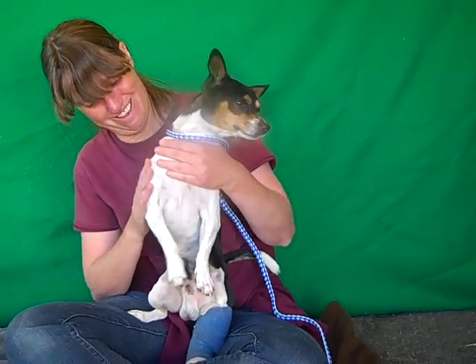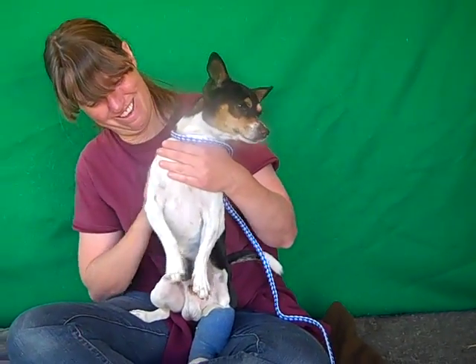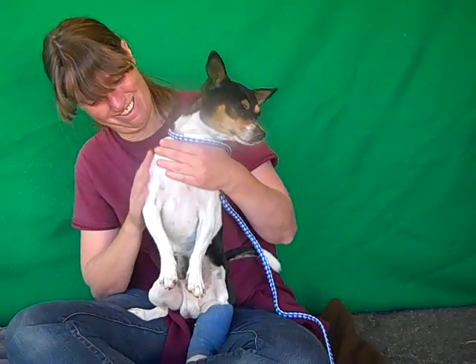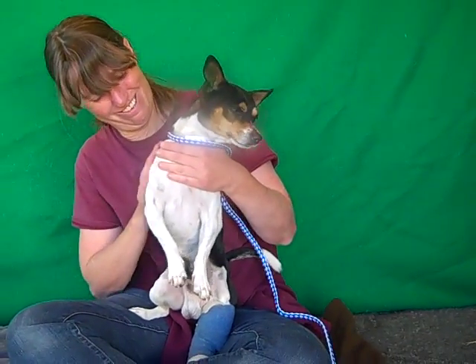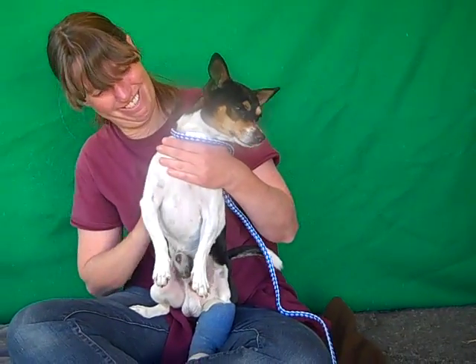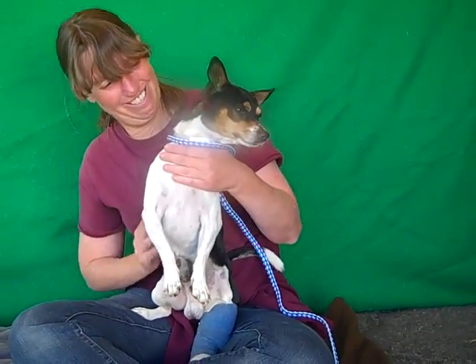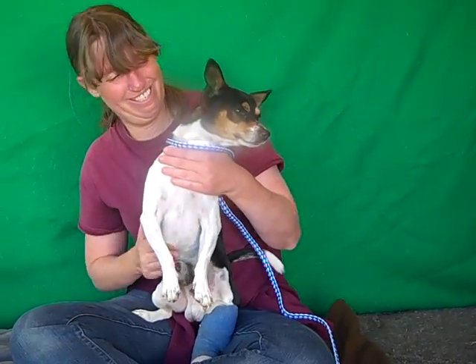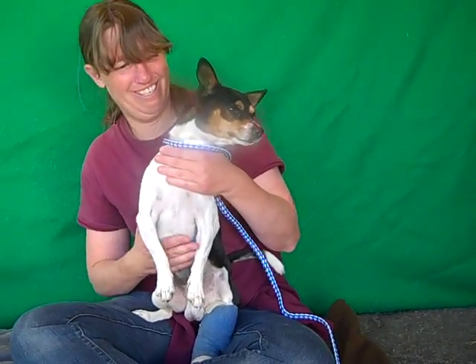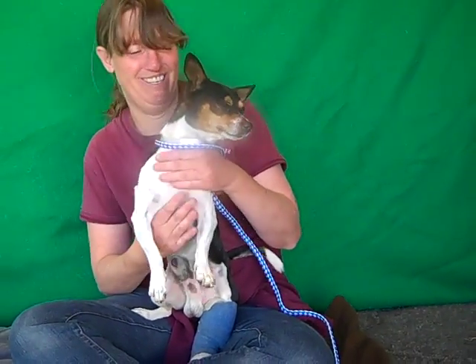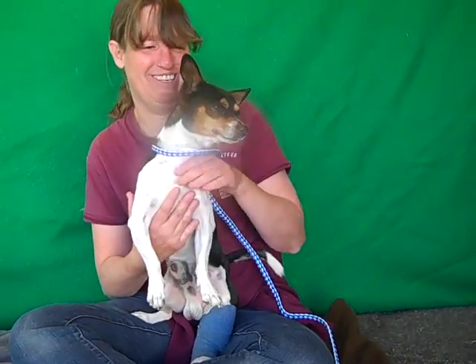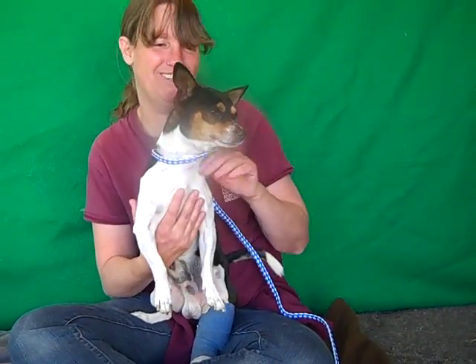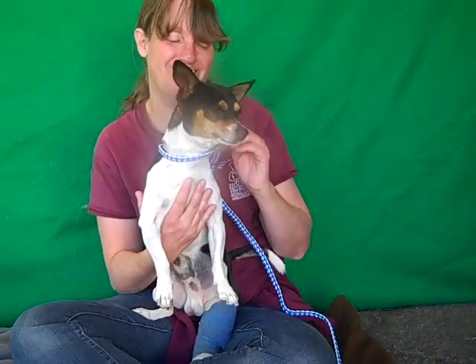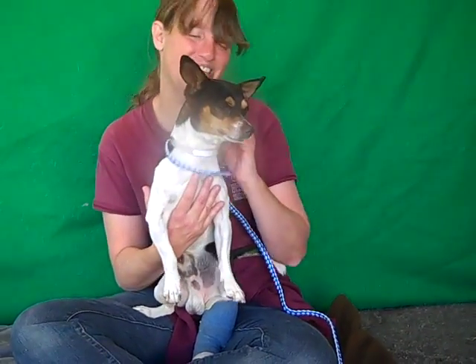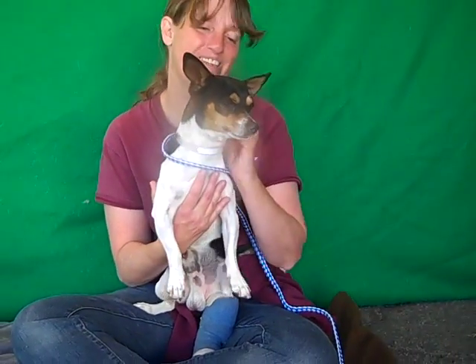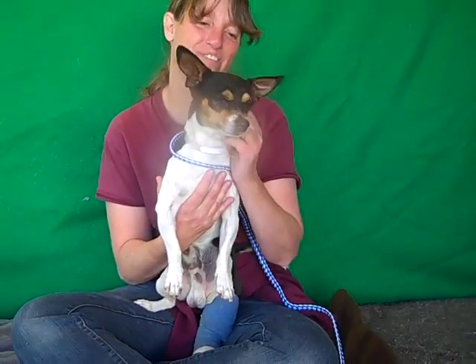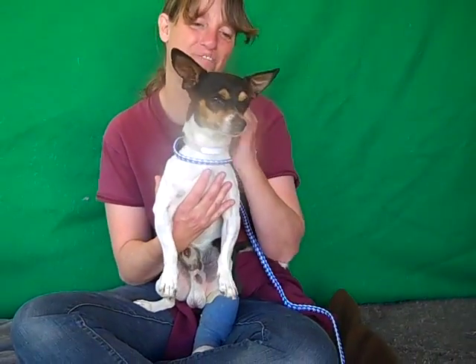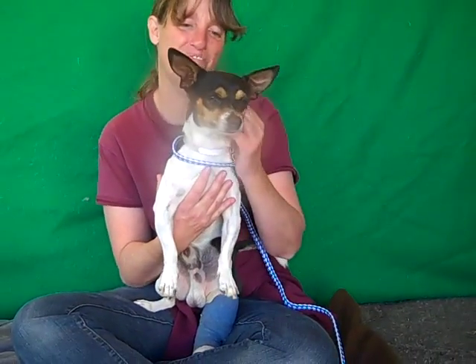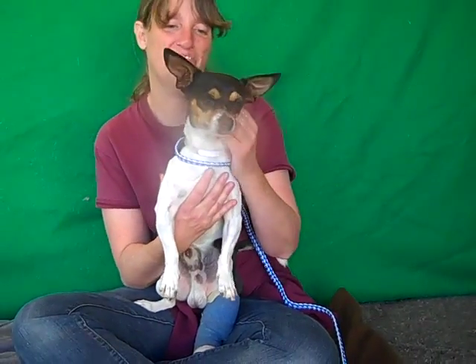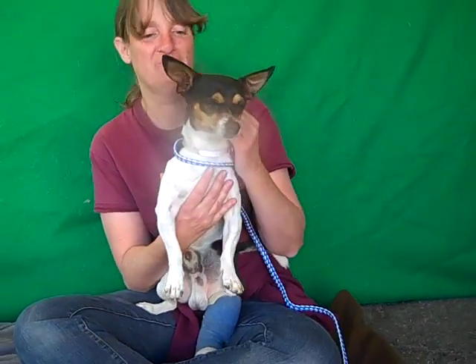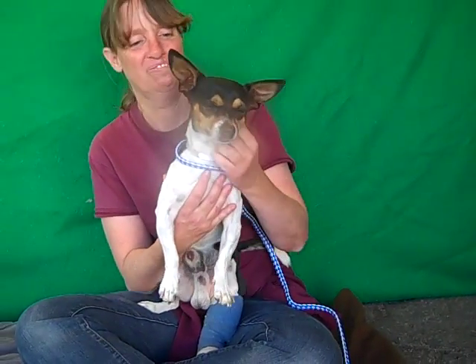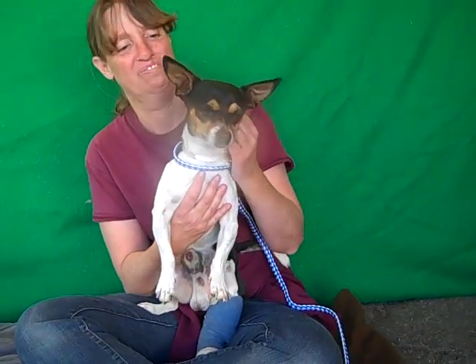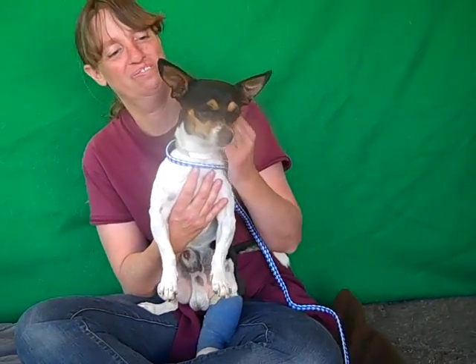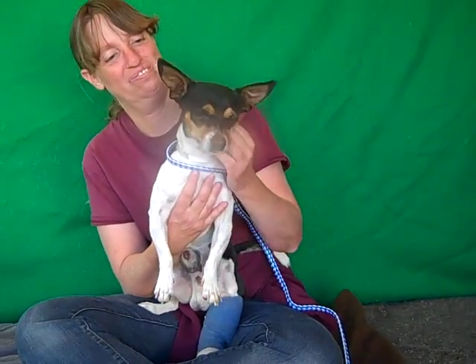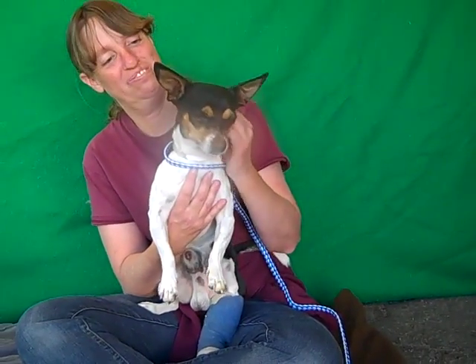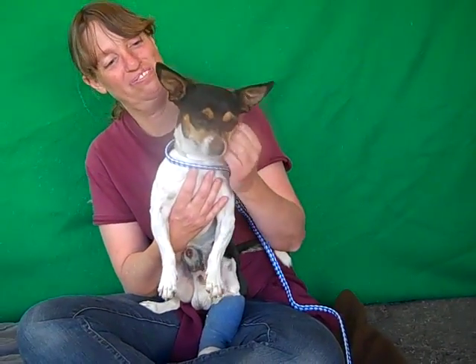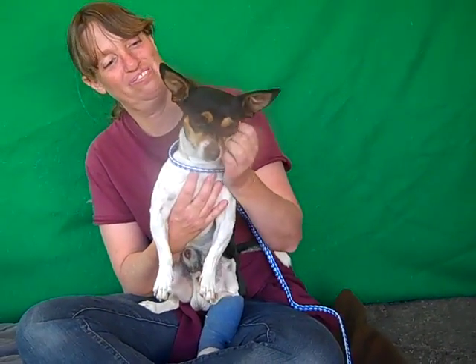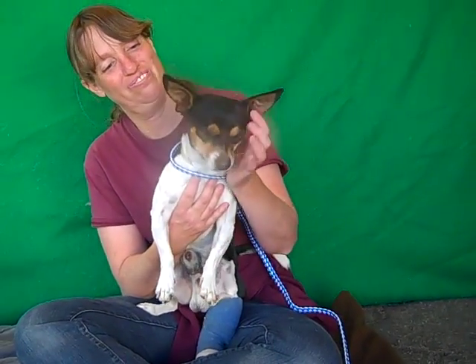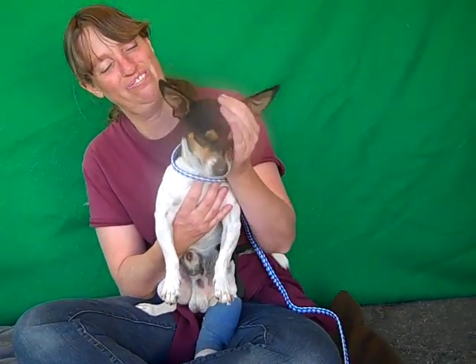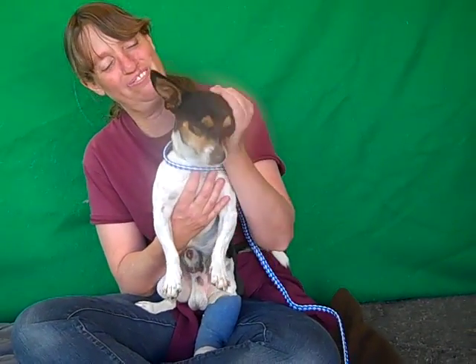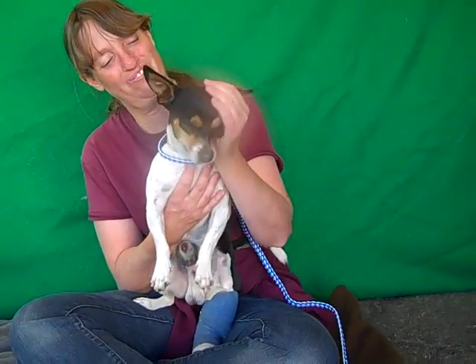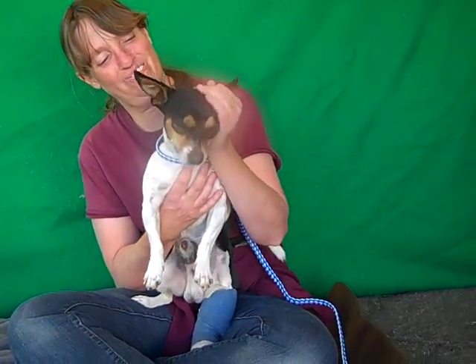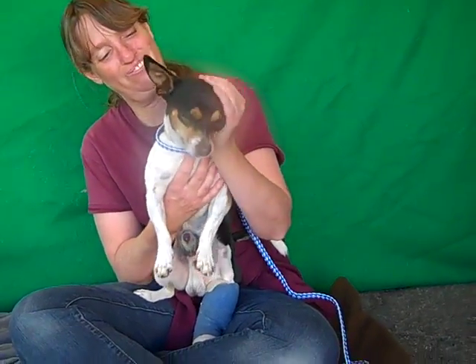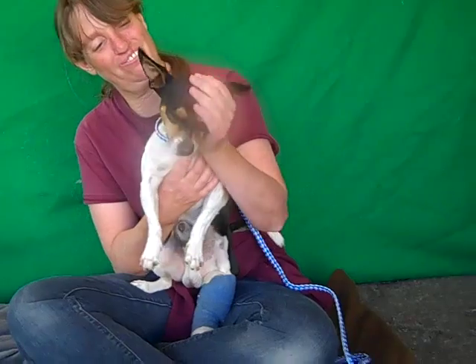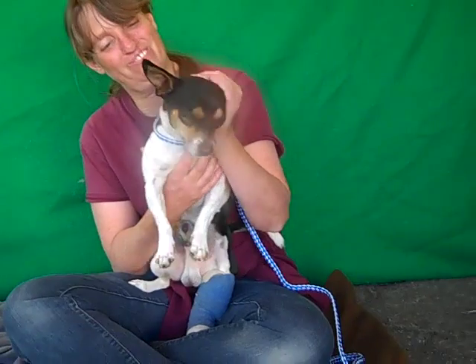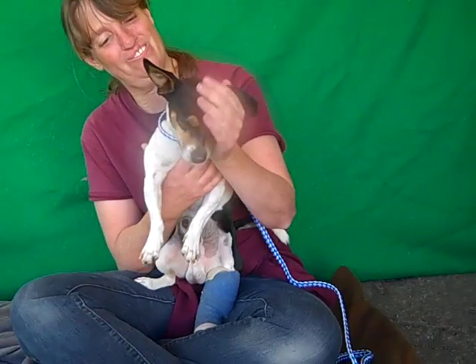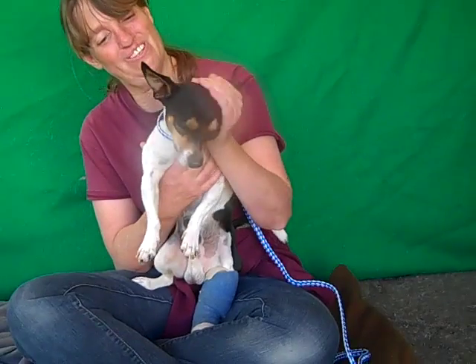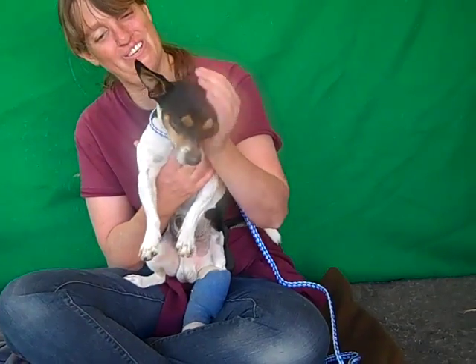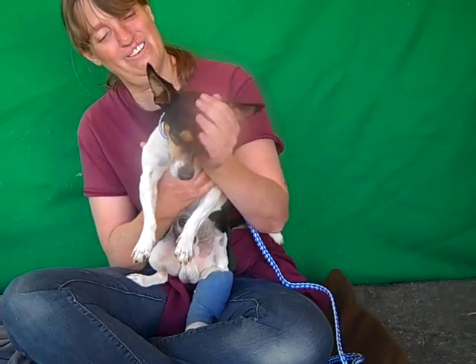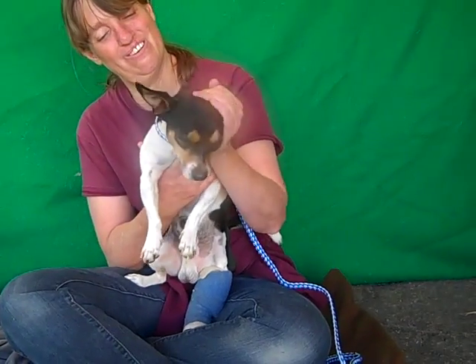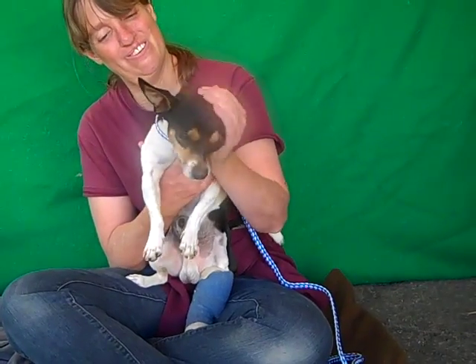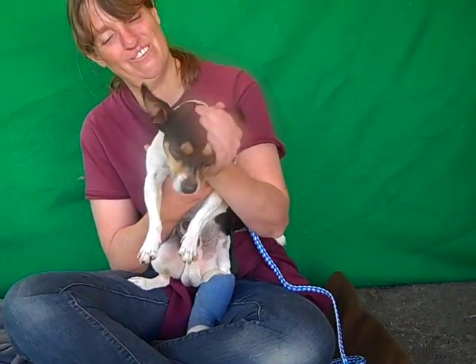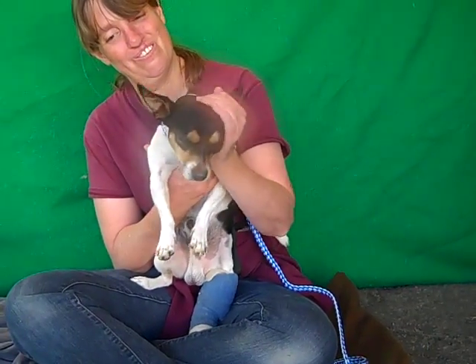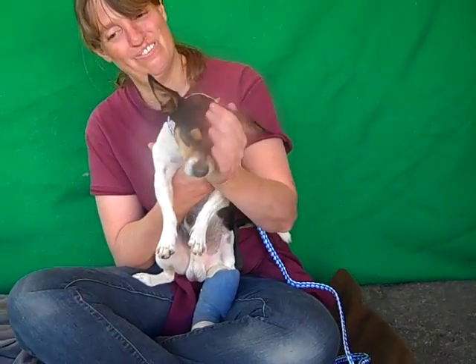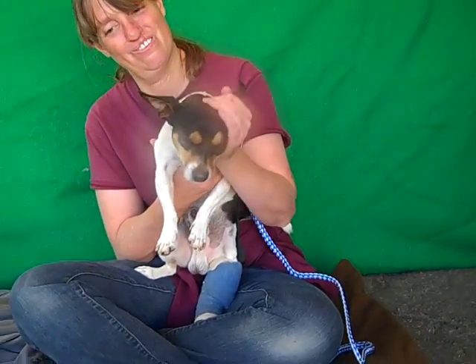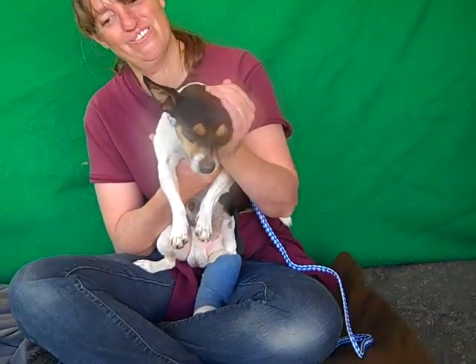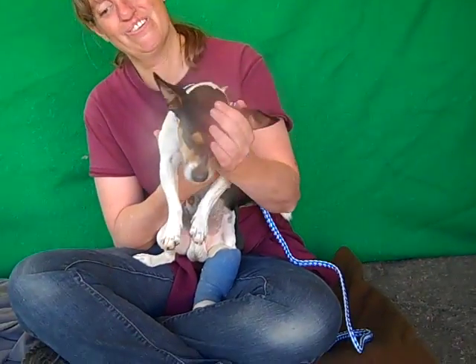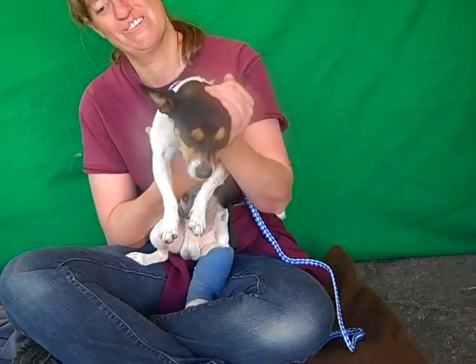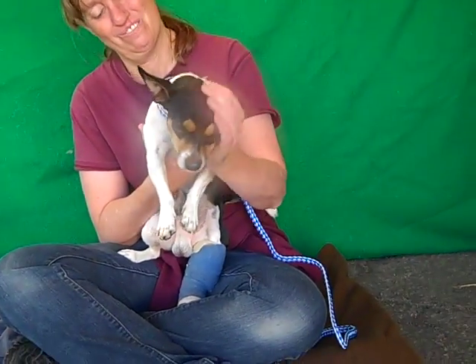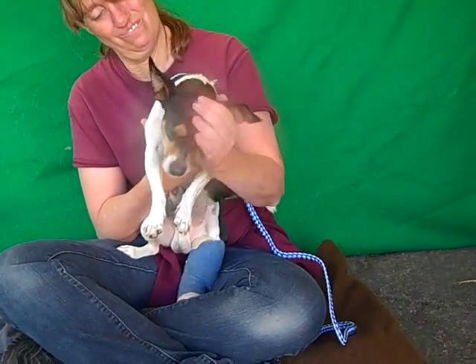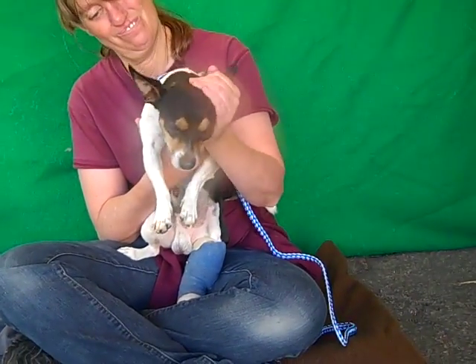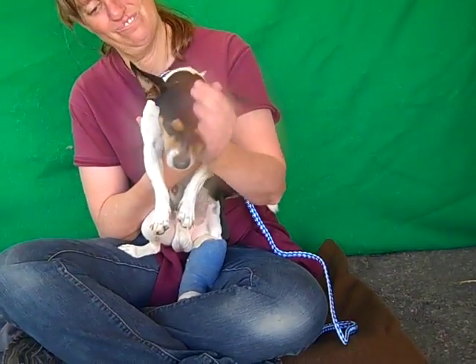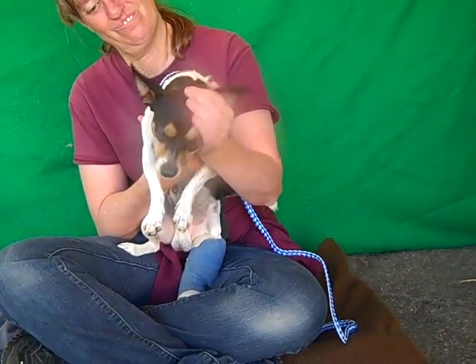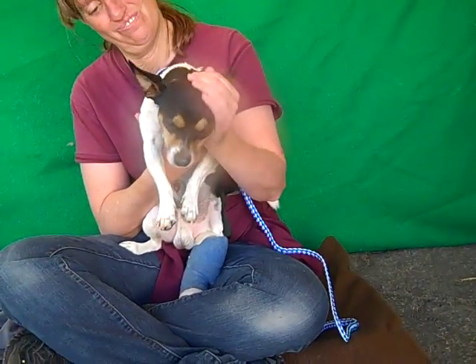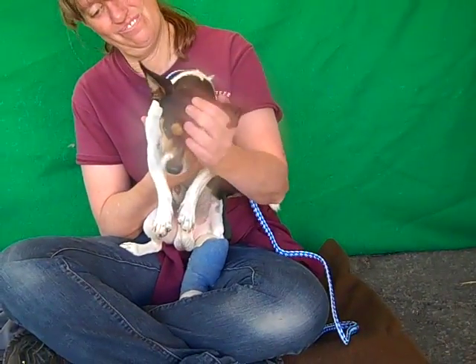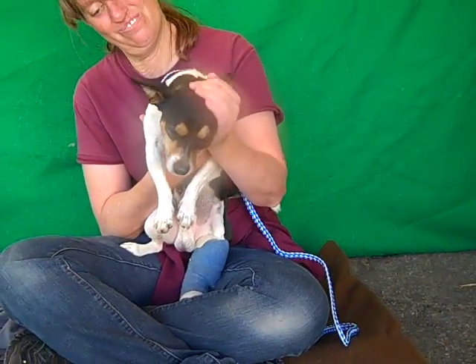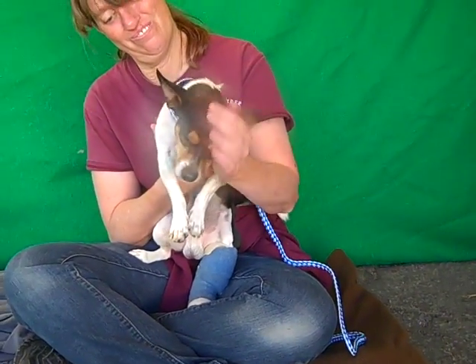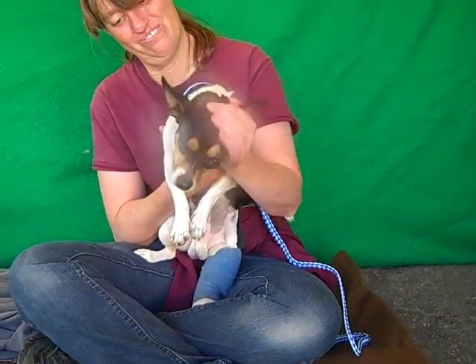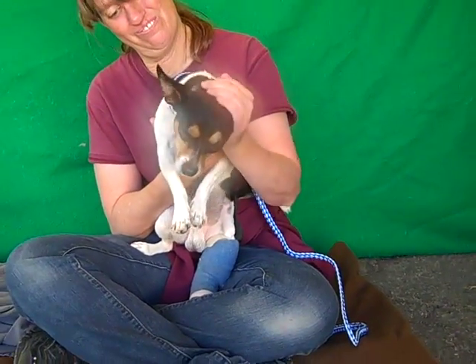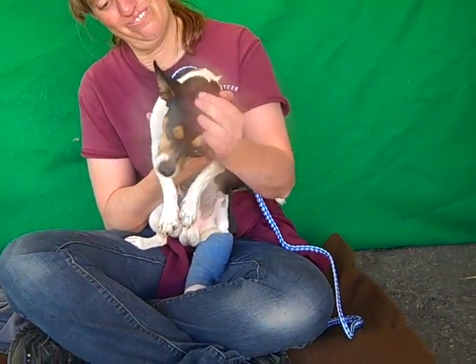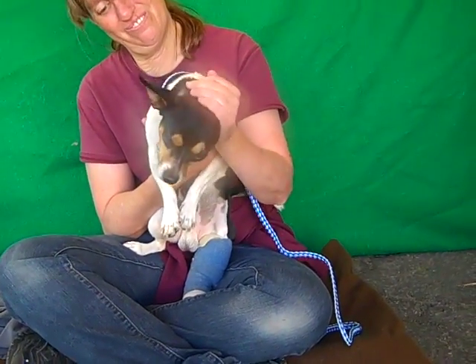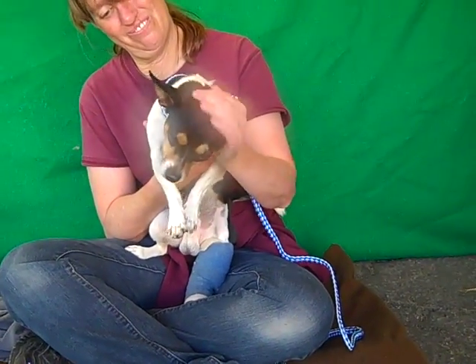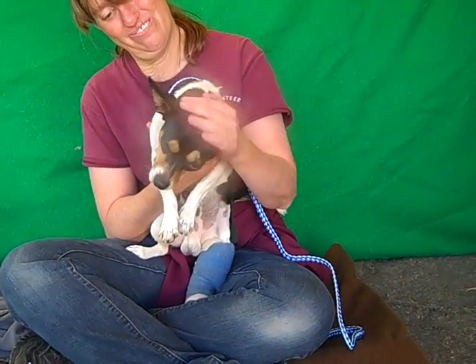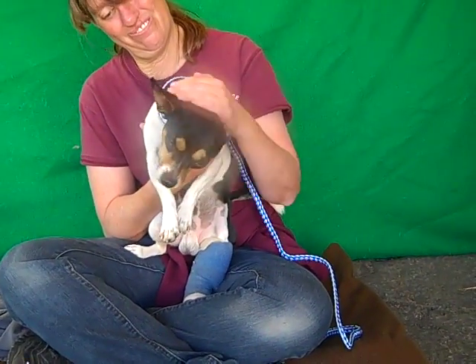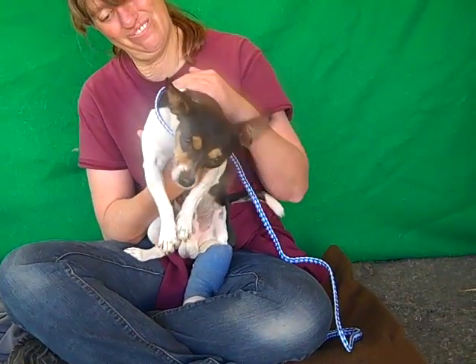He is about six years old but you never know it. He likes to be on the go and play, play, play and love, love, love.